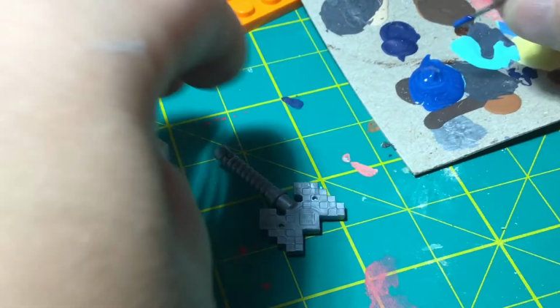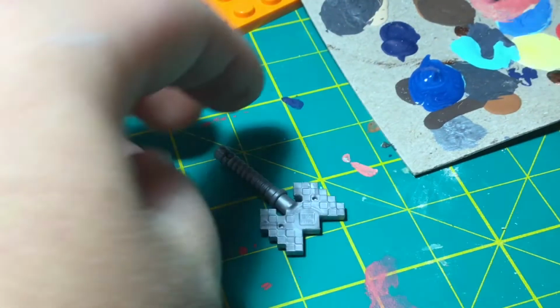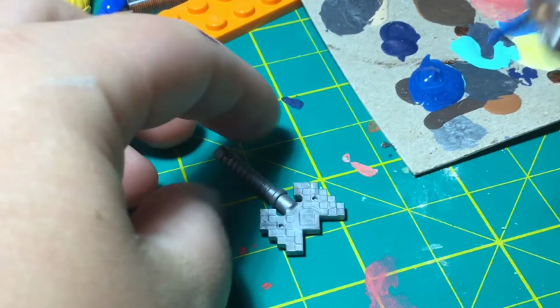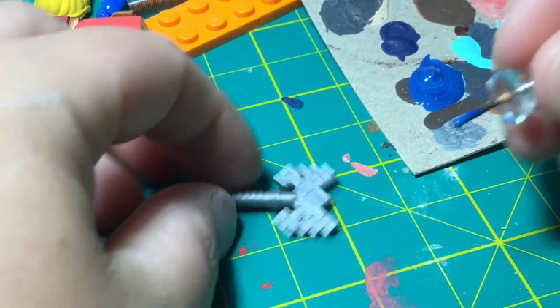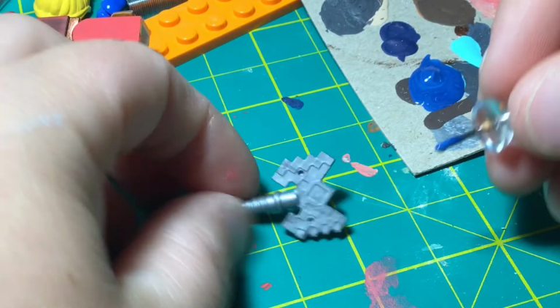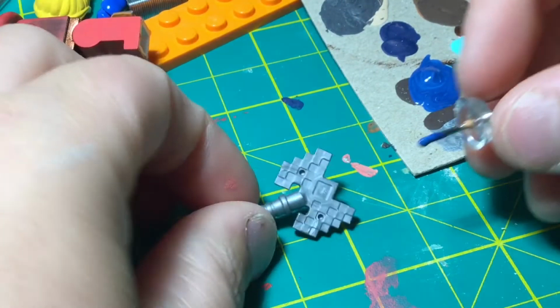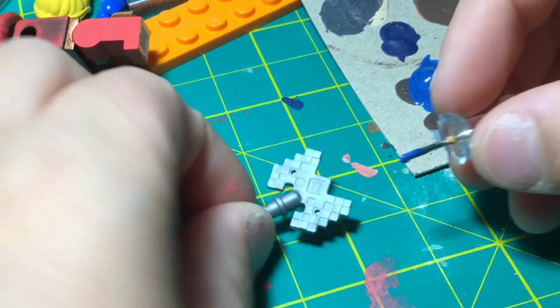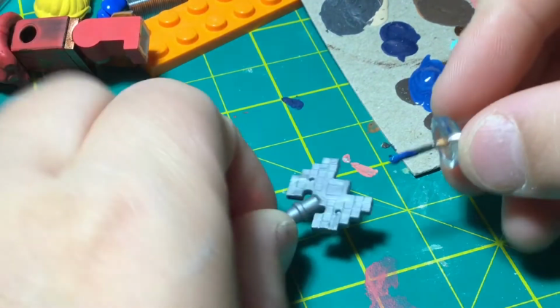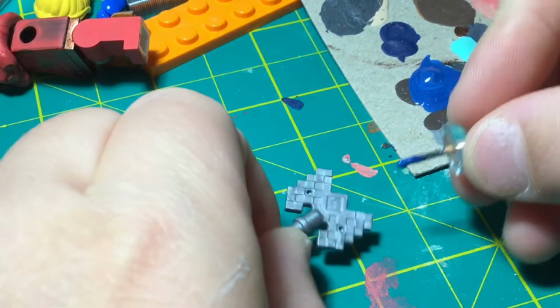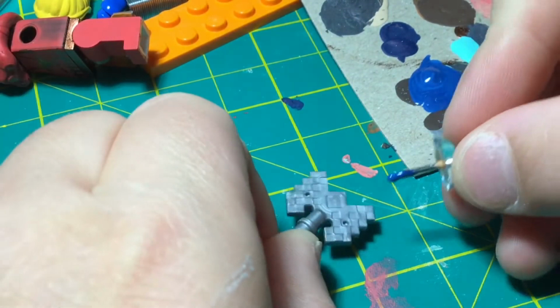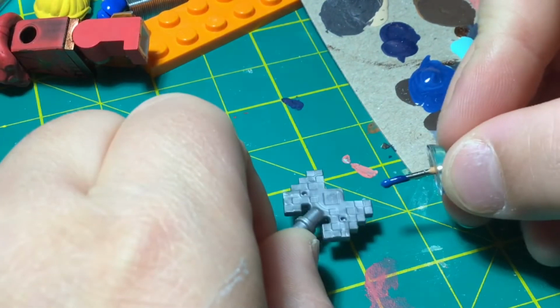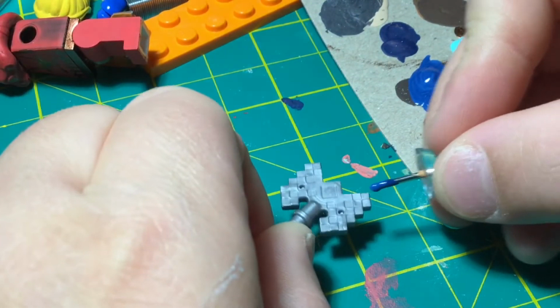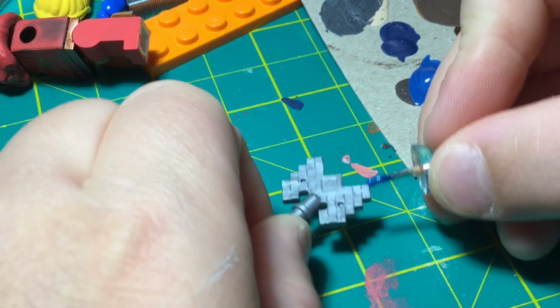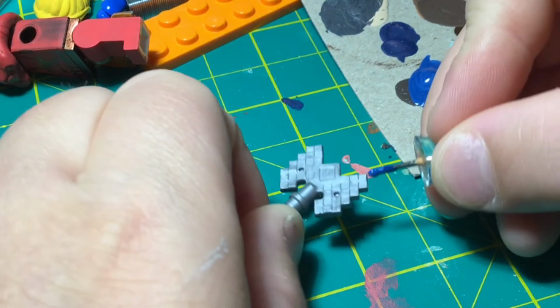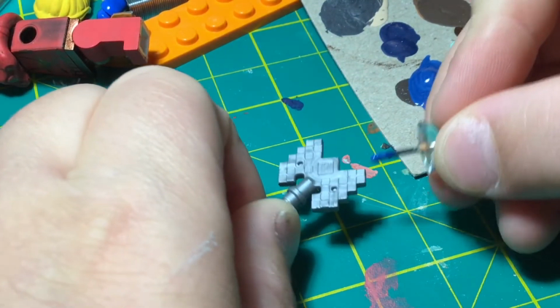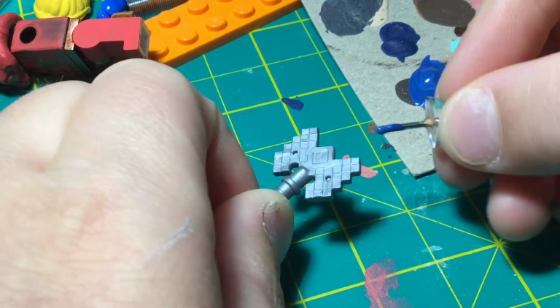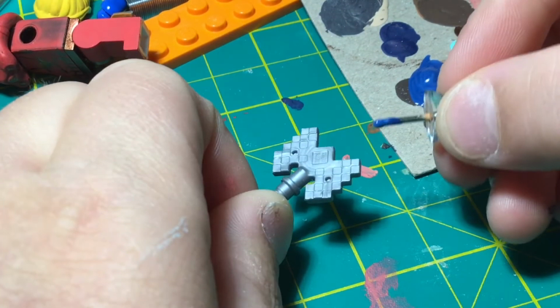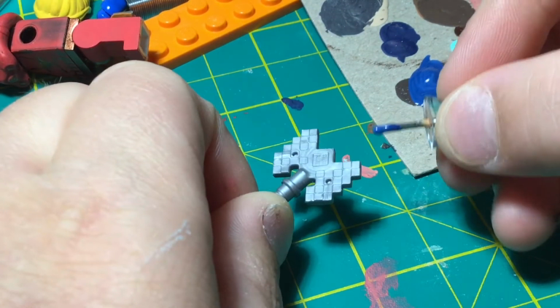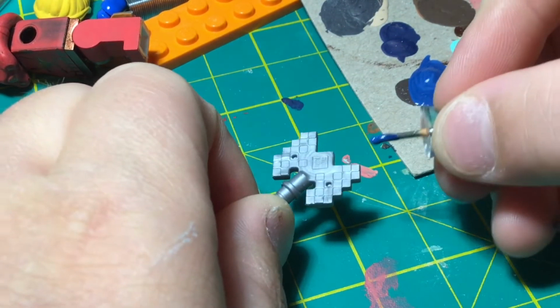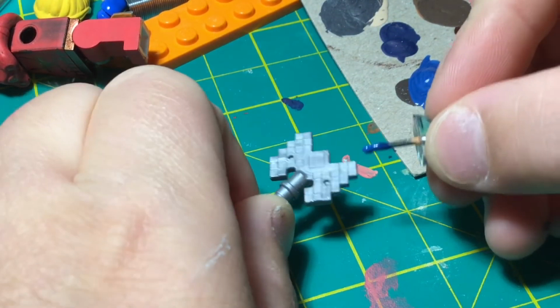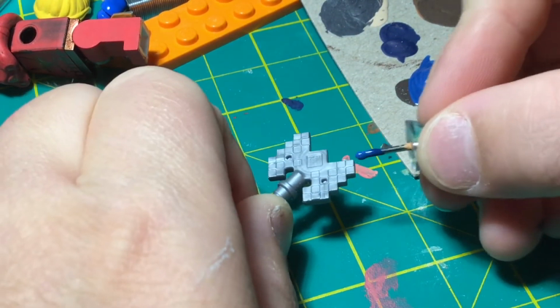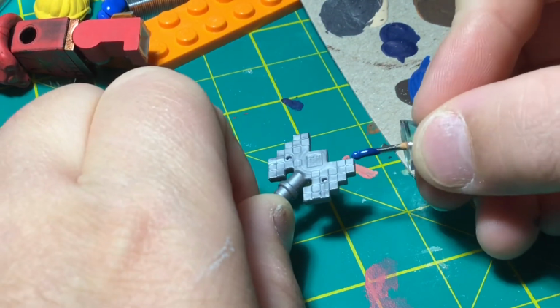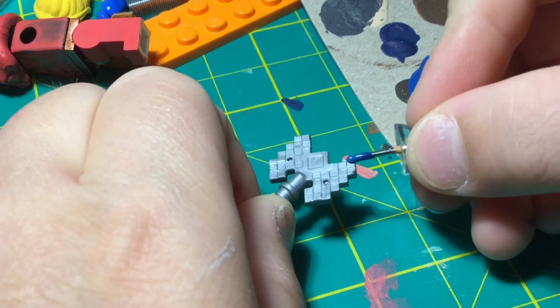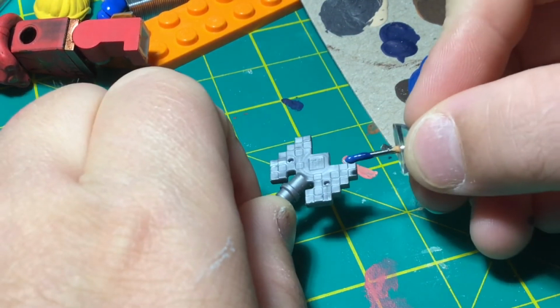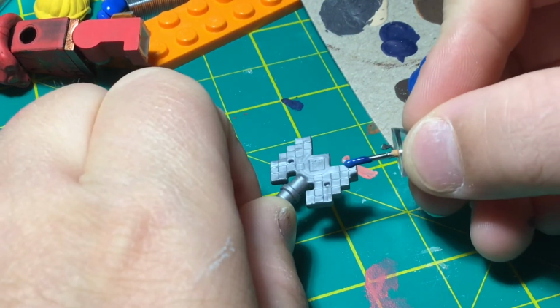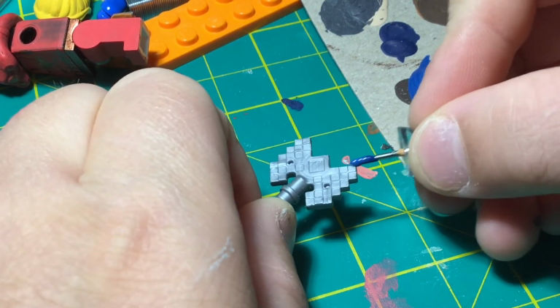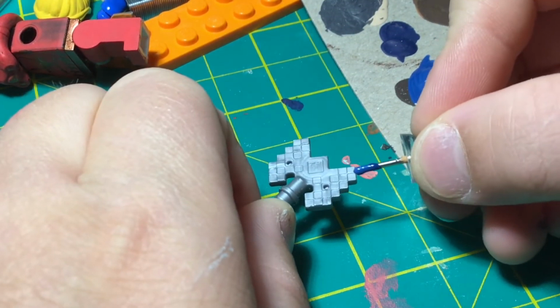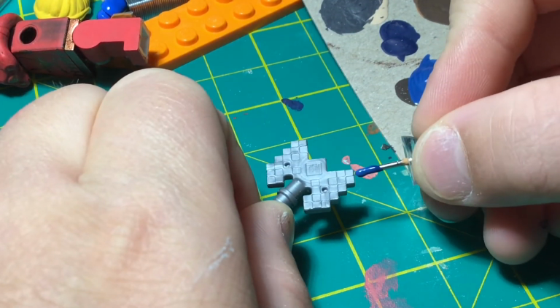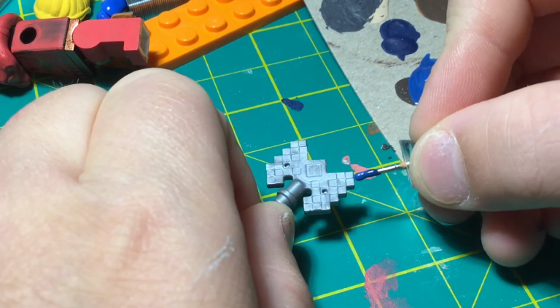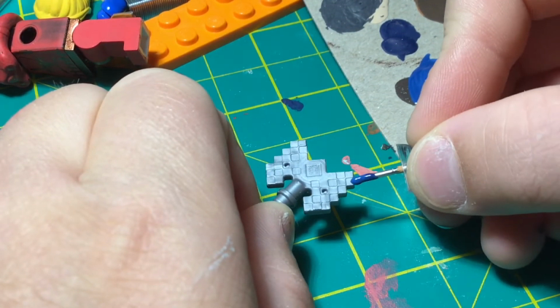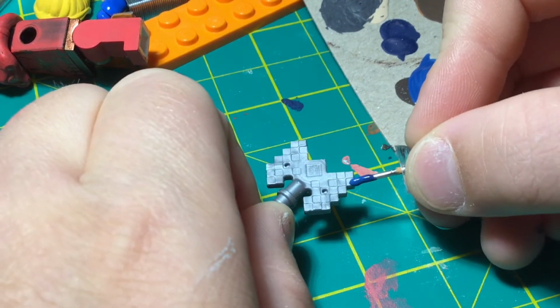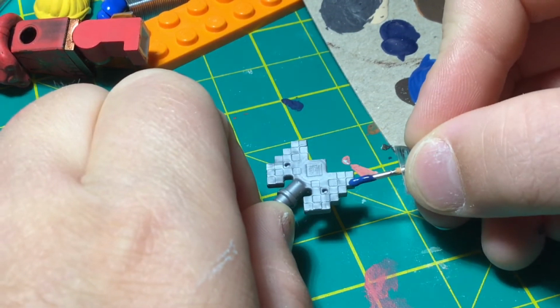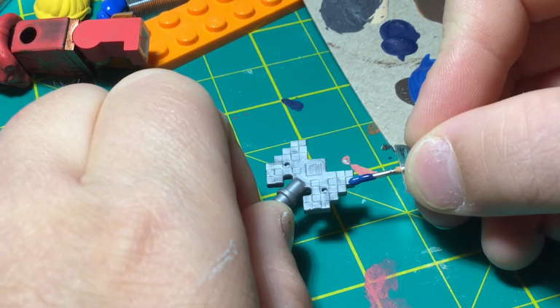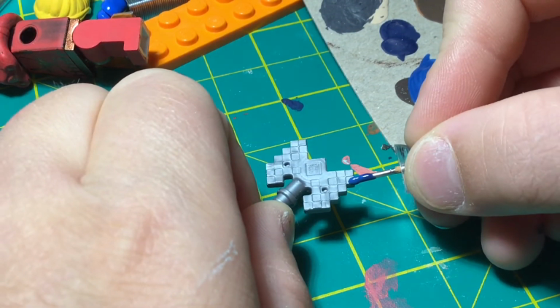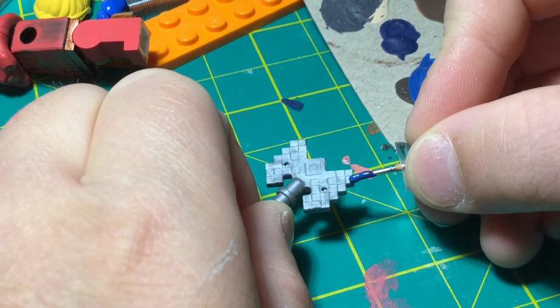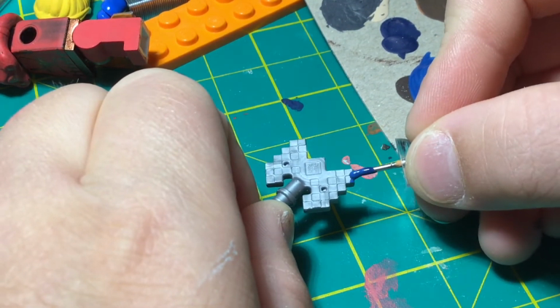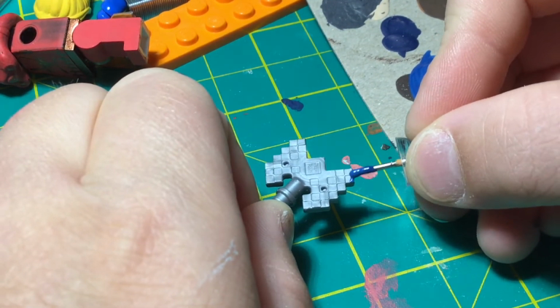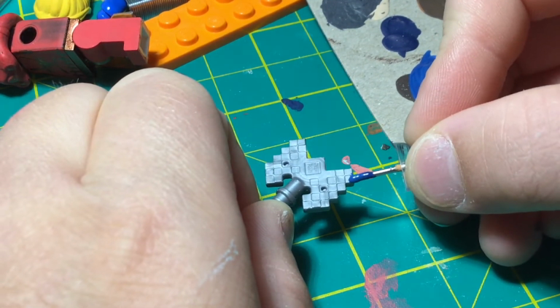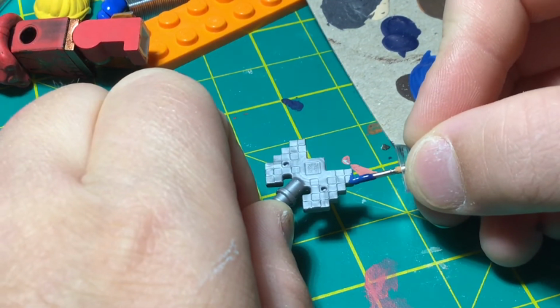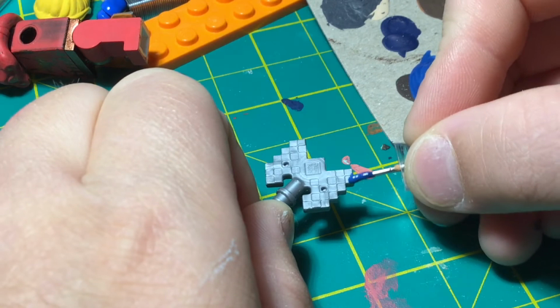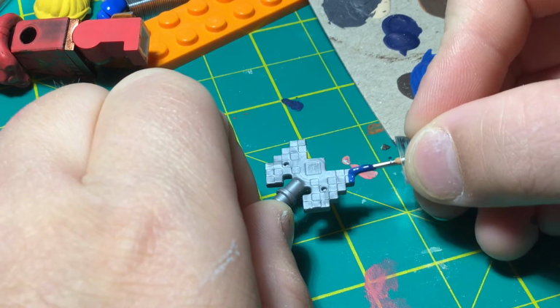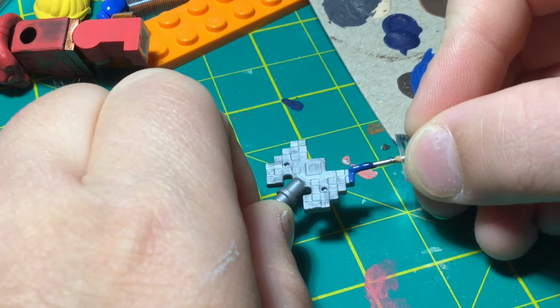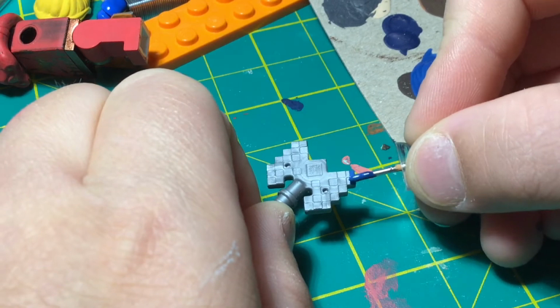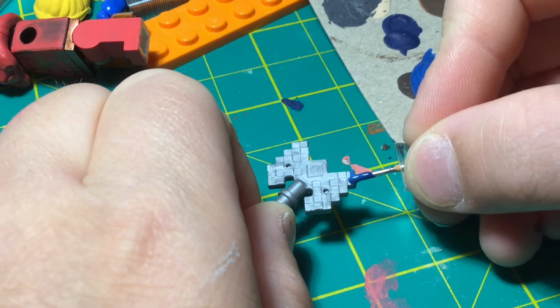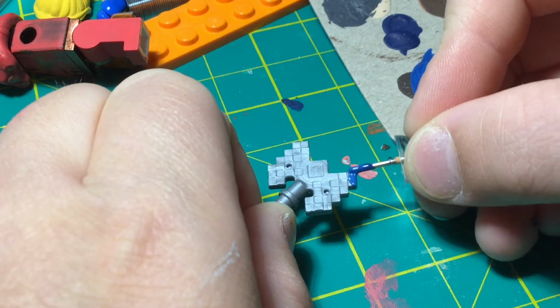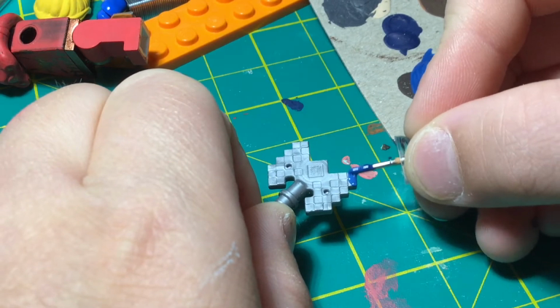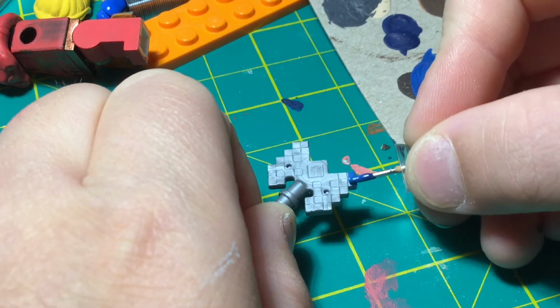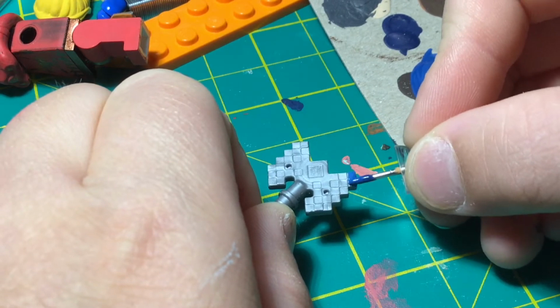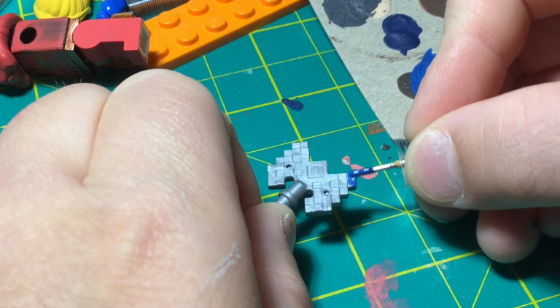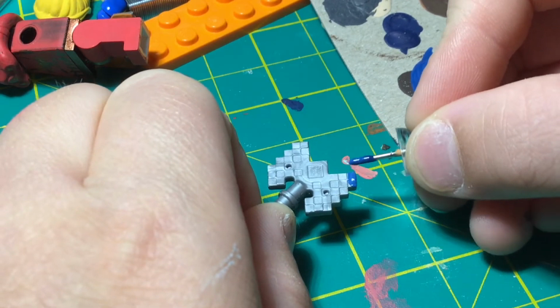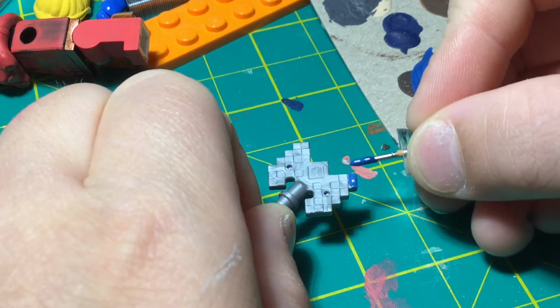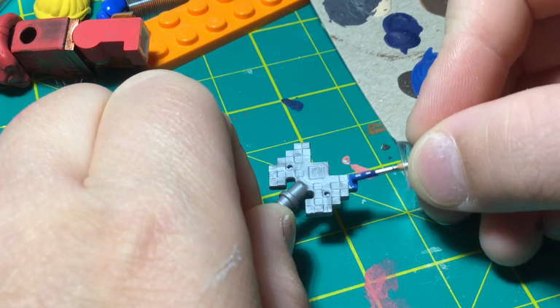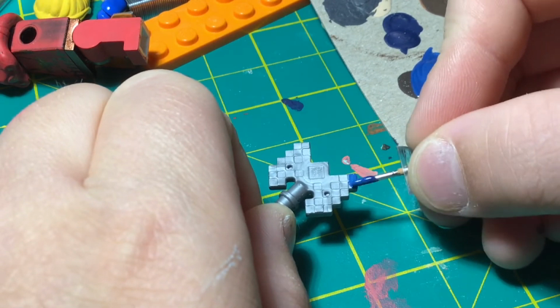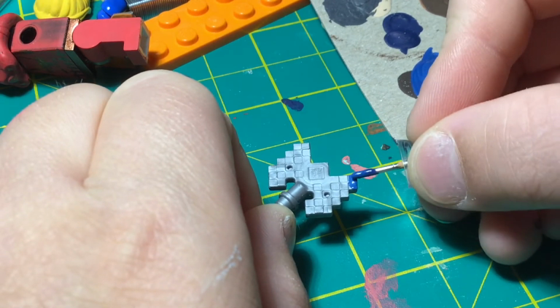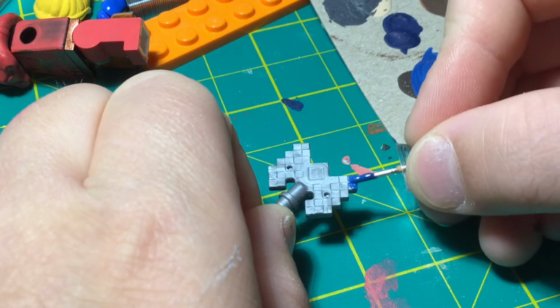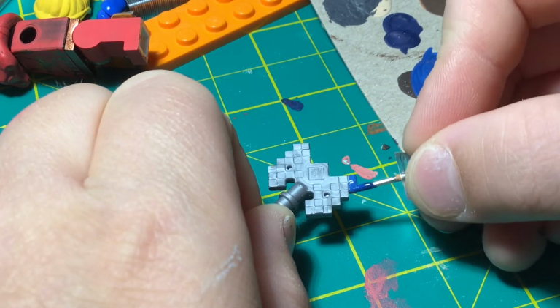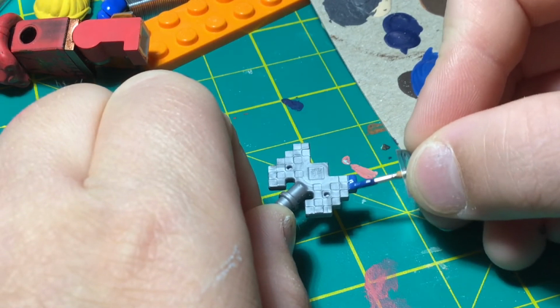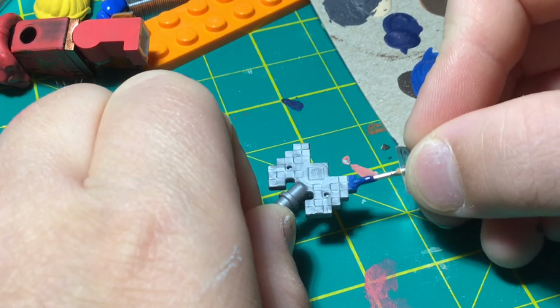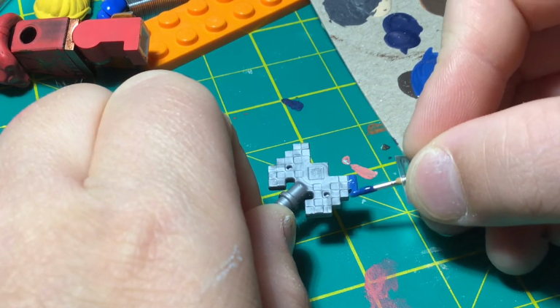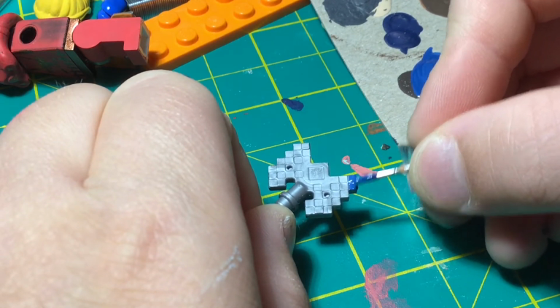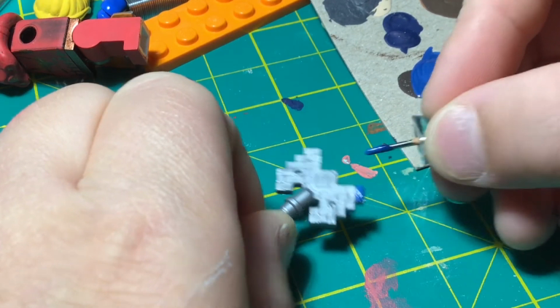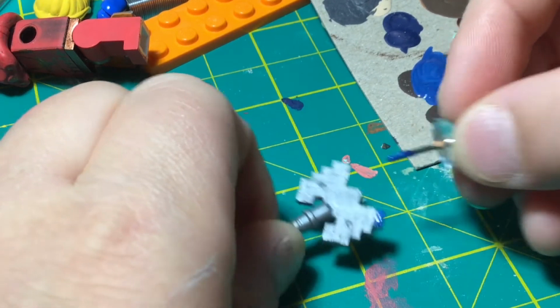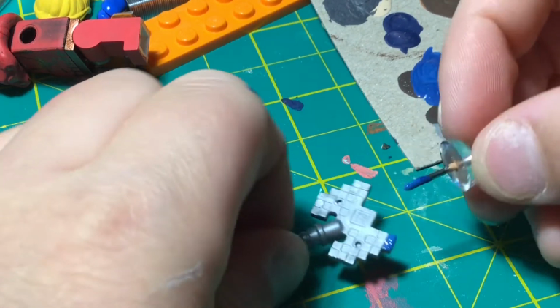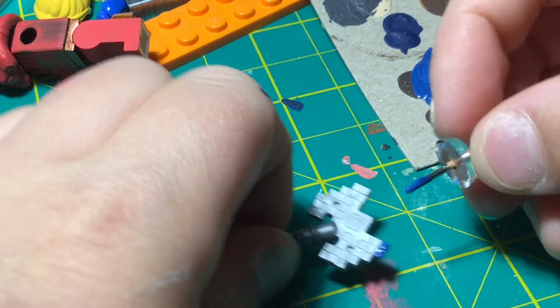Now I can carefully take my toothpick with a little bit of paint and start carefully brushing the paint onto the proper pixels.